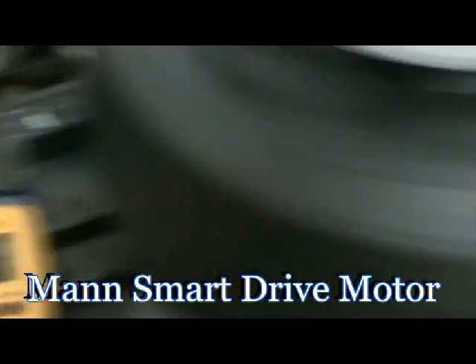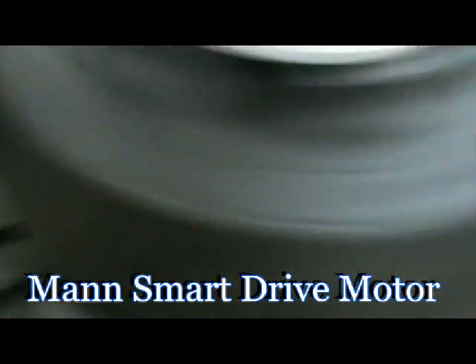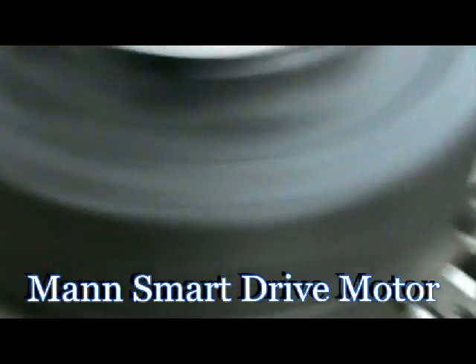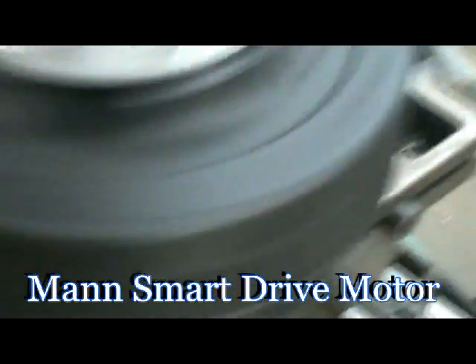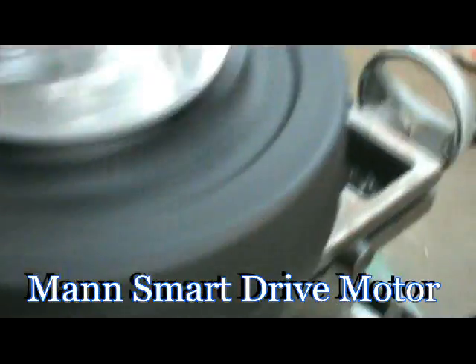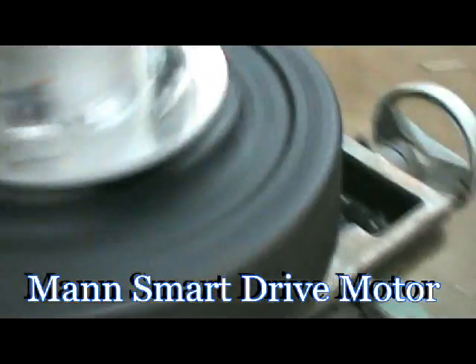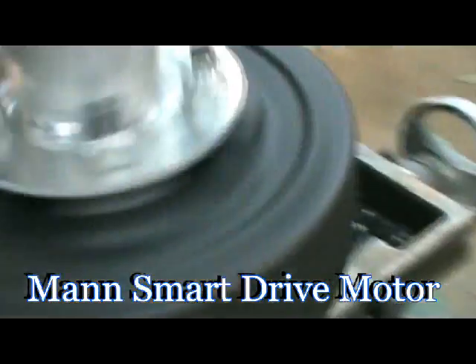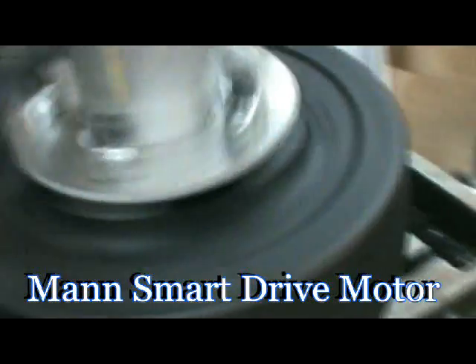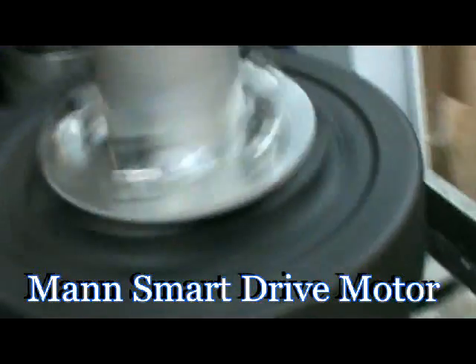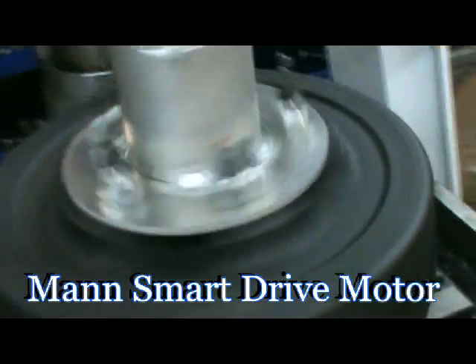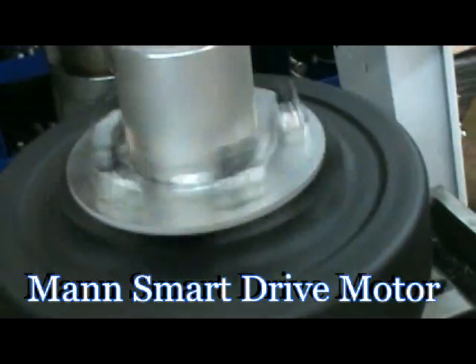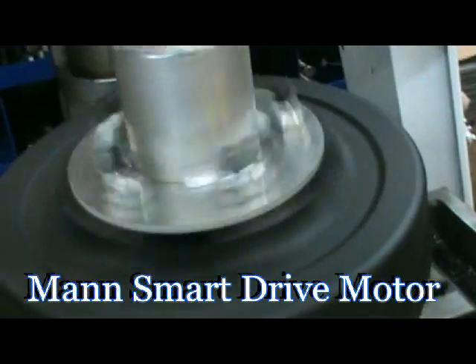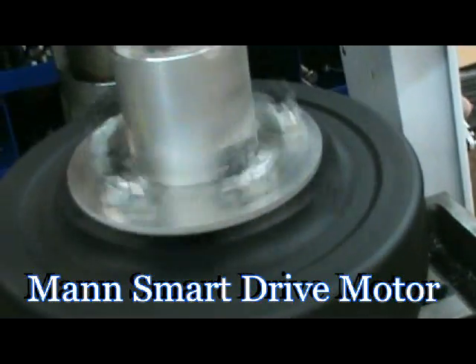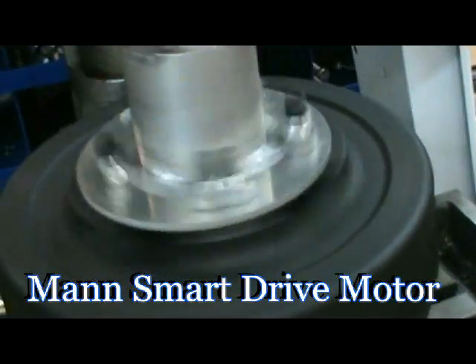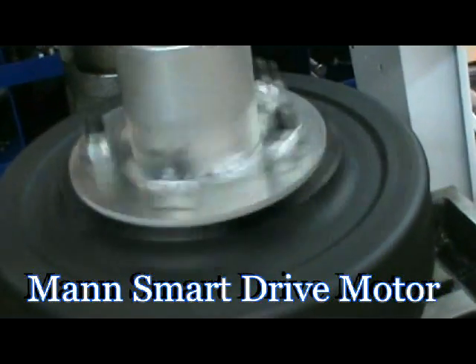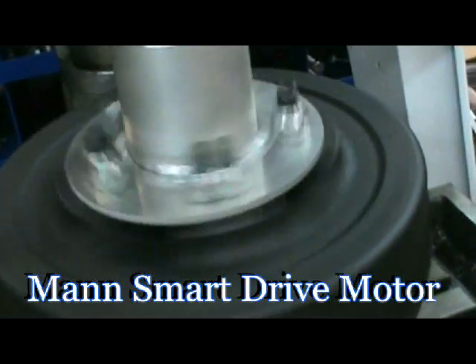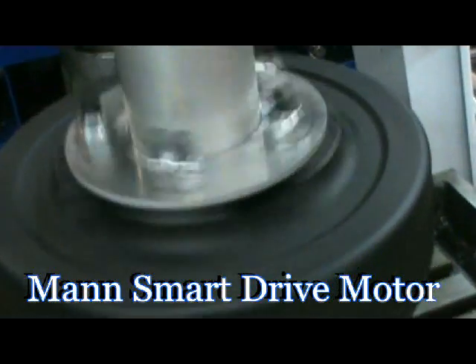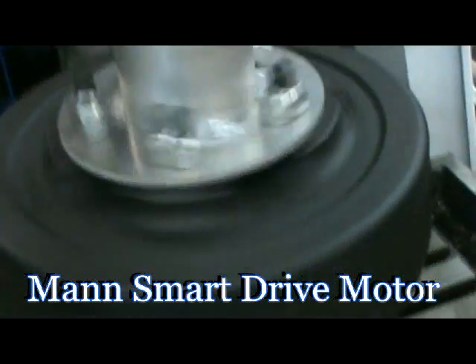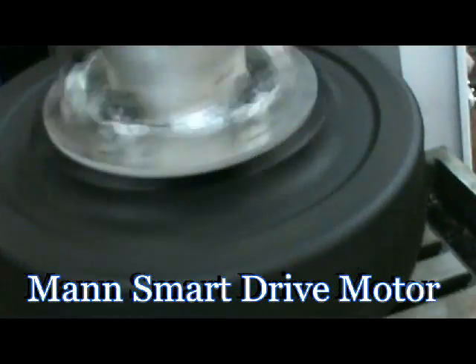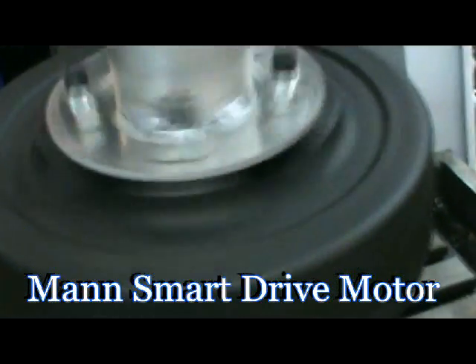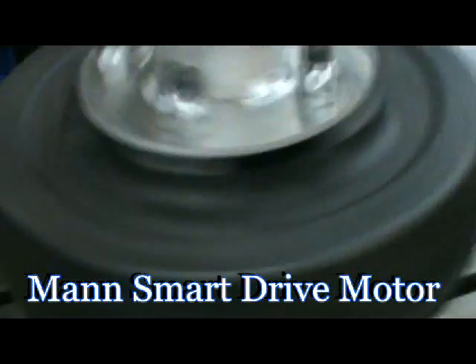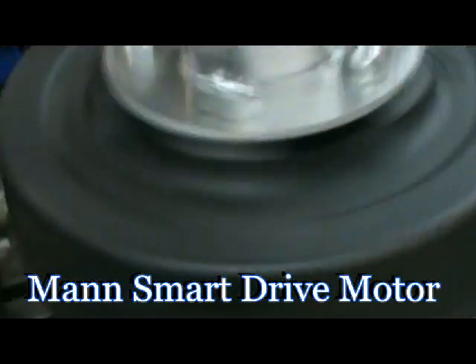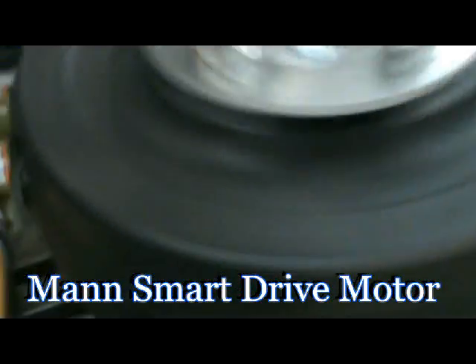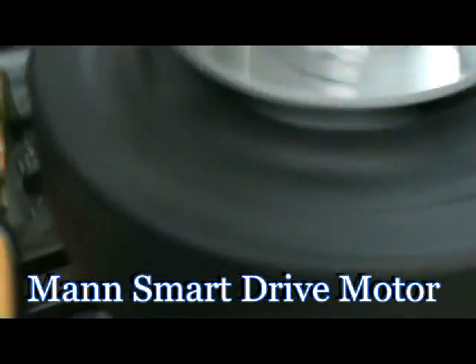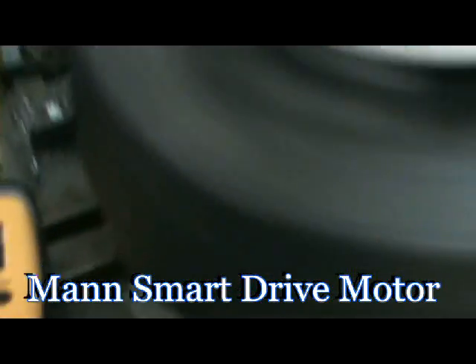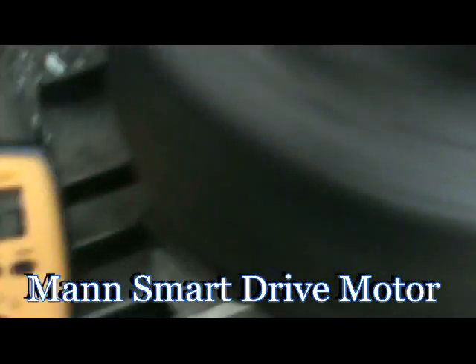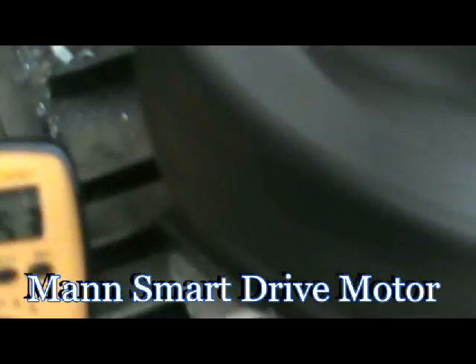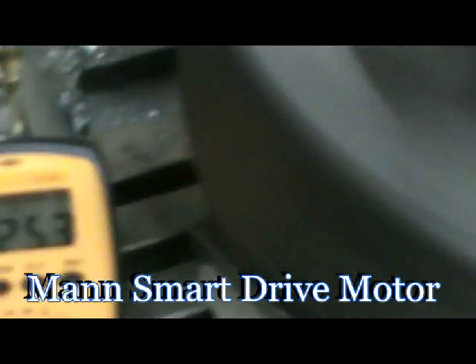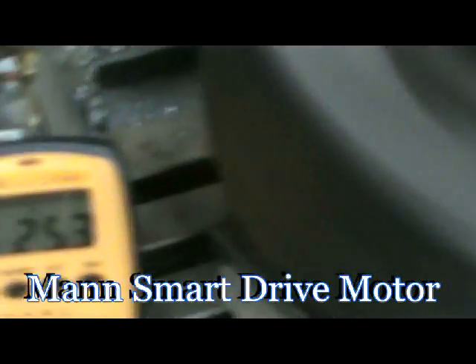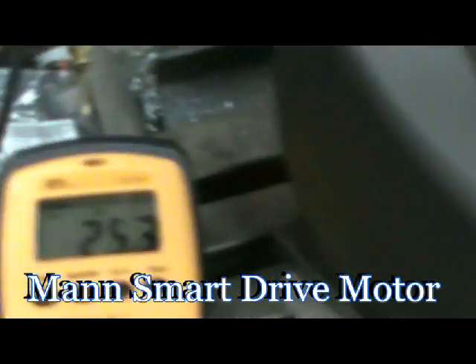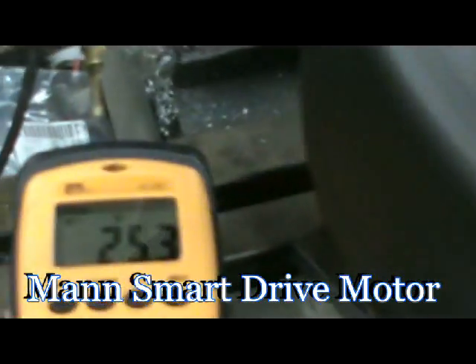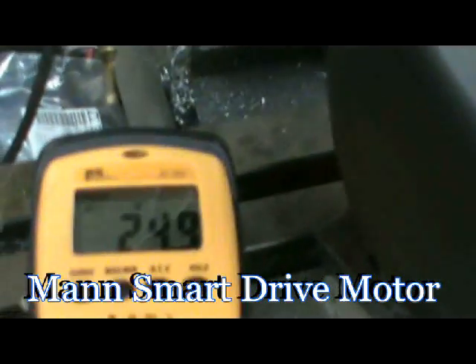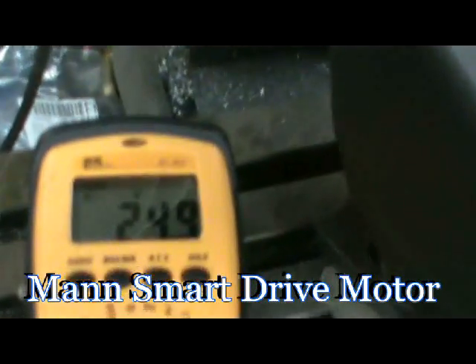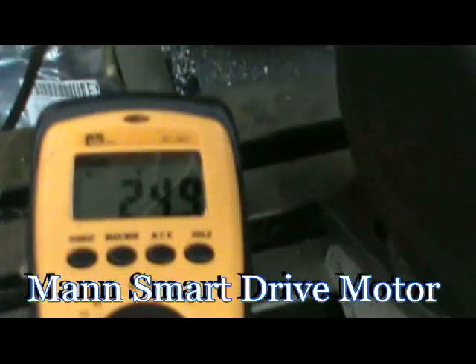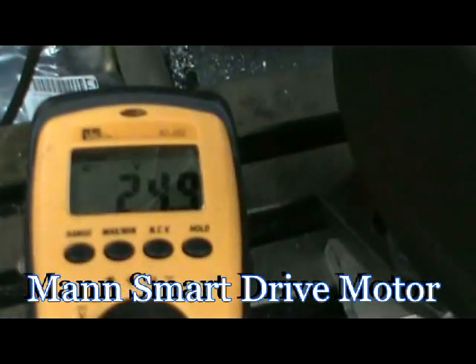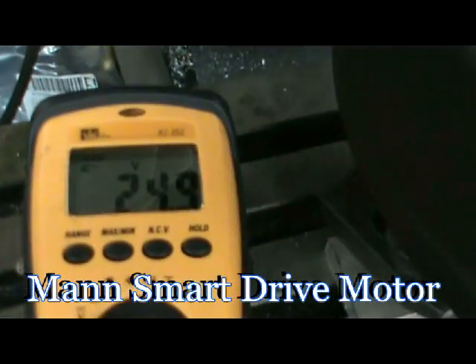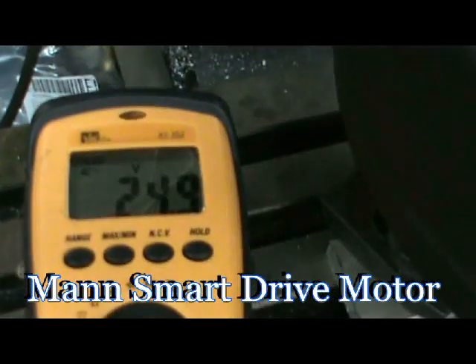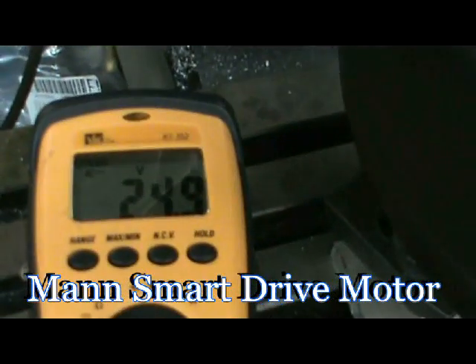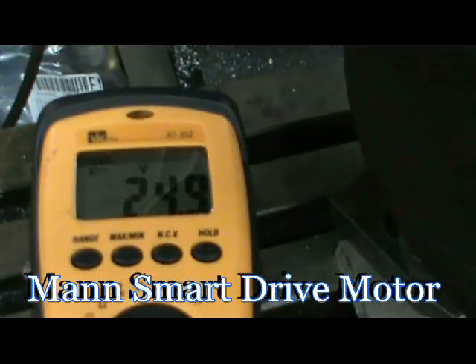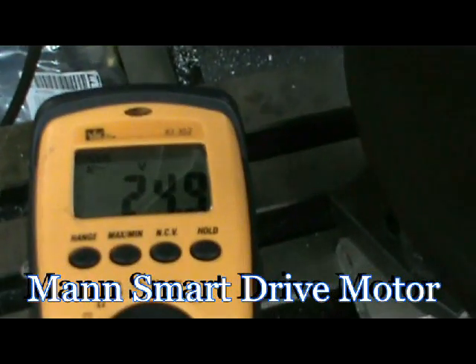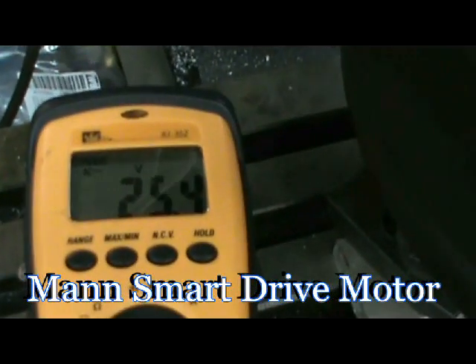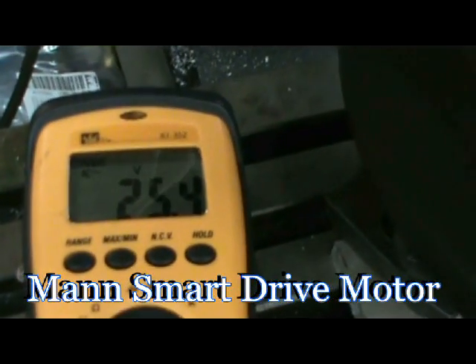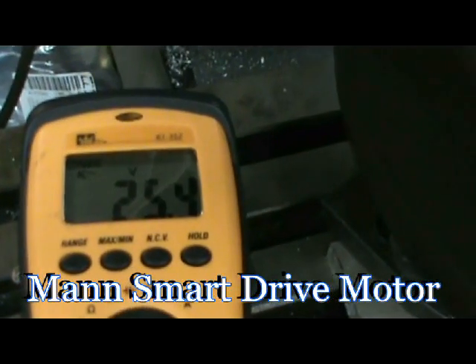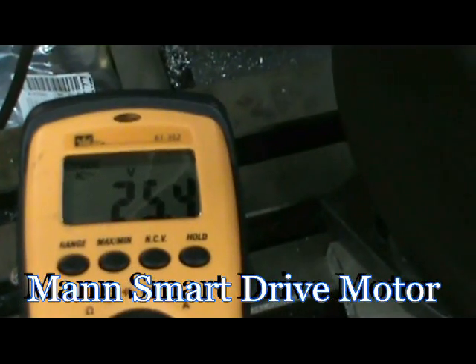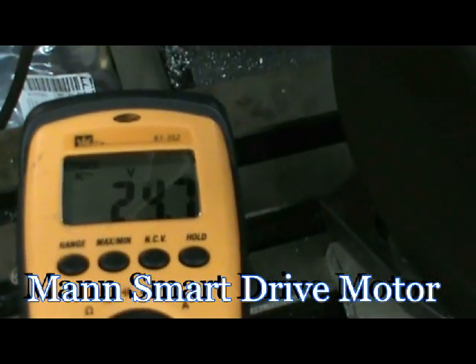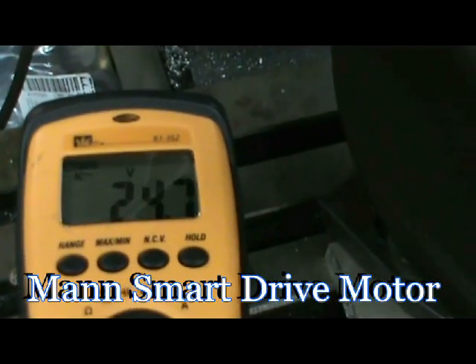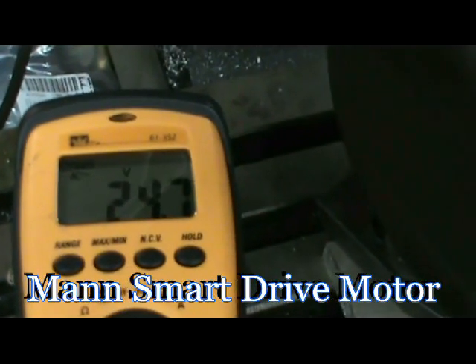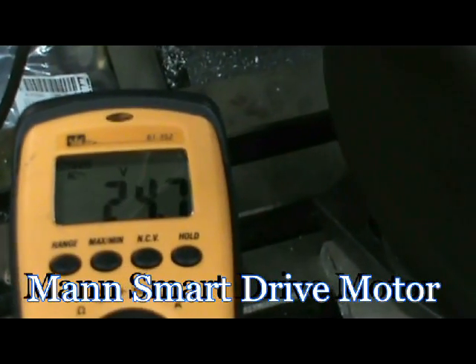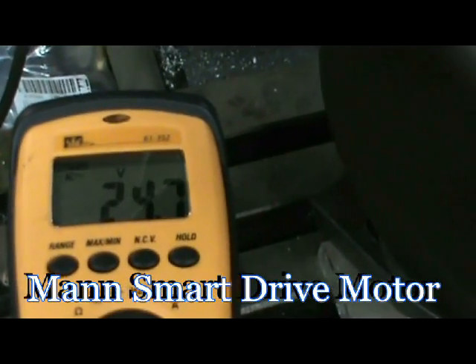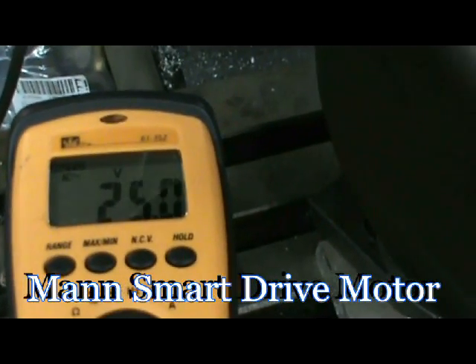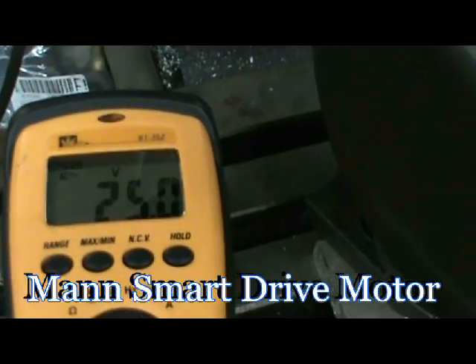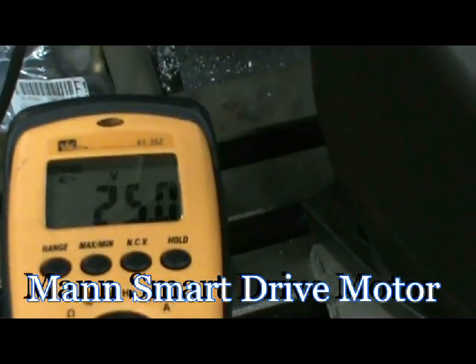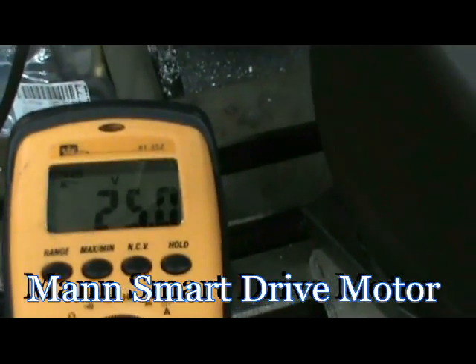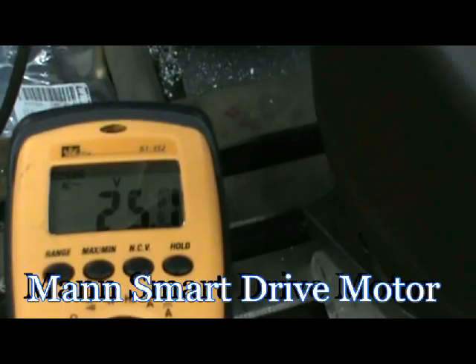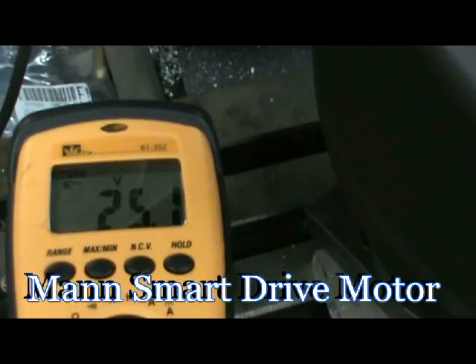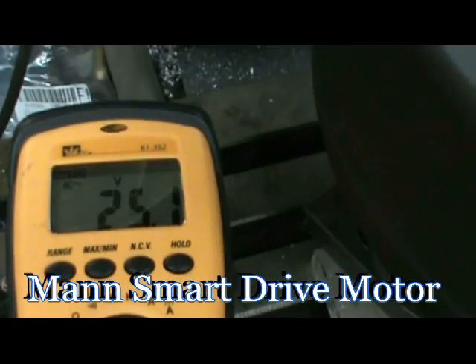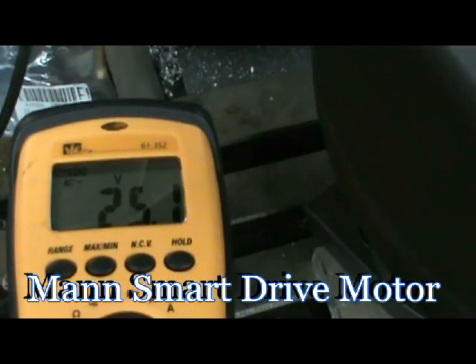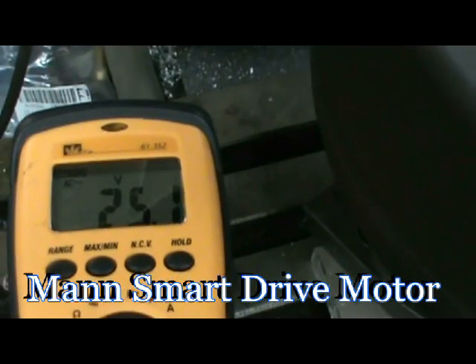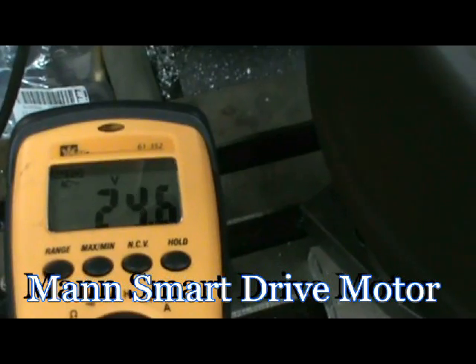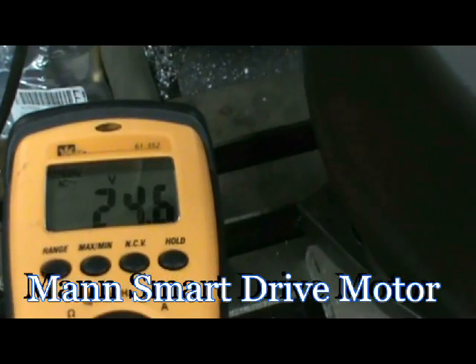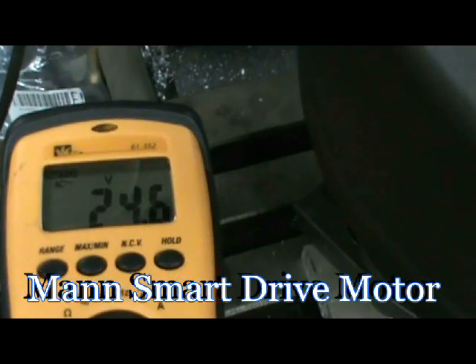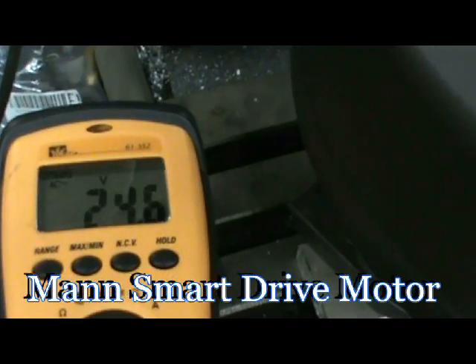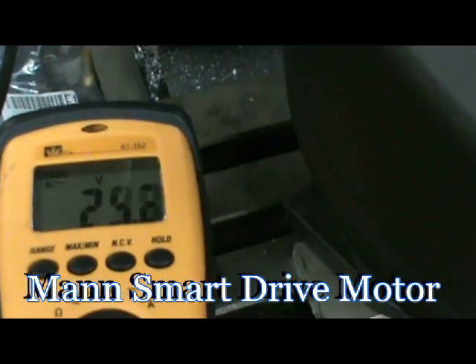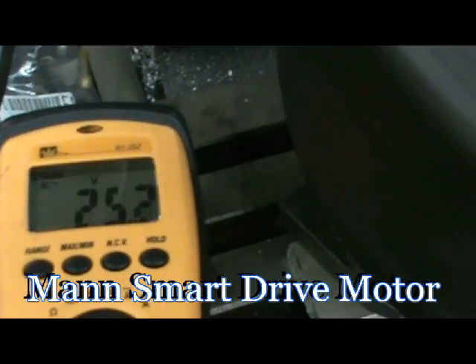We're running at 100 RPM and we're producing 24 to 25 volts.